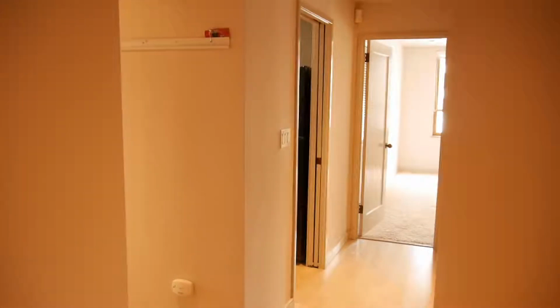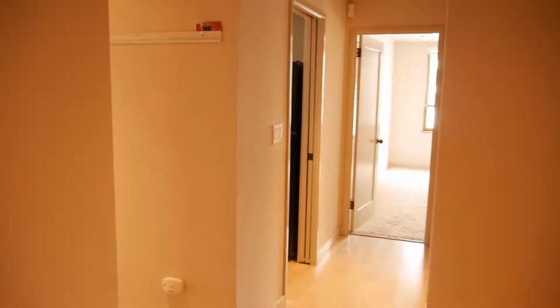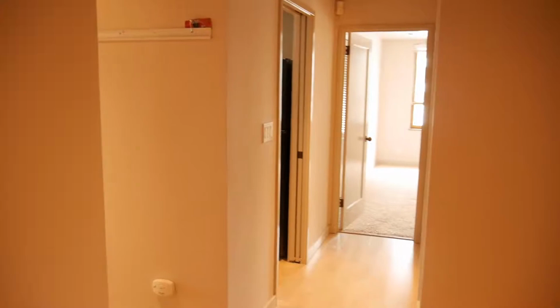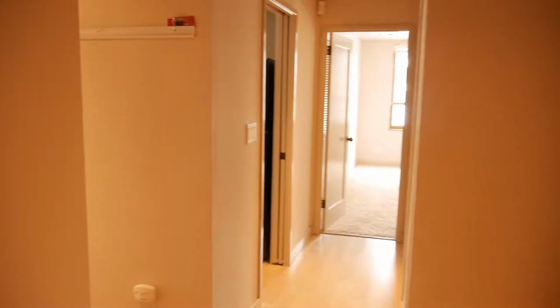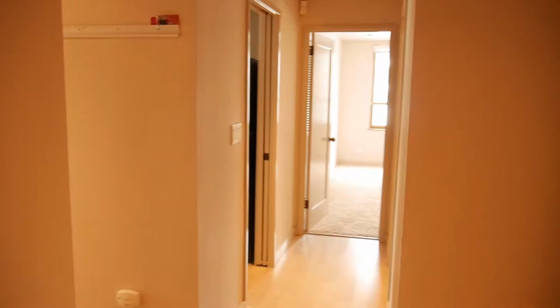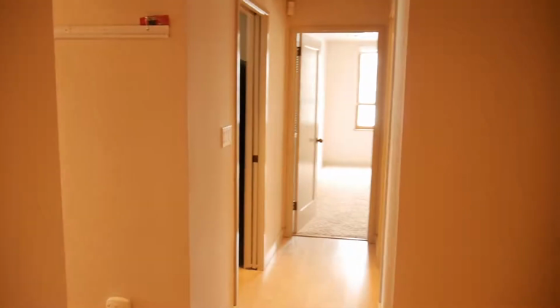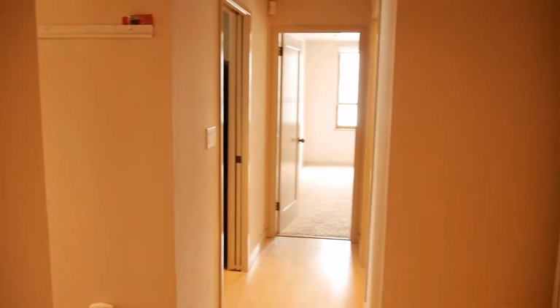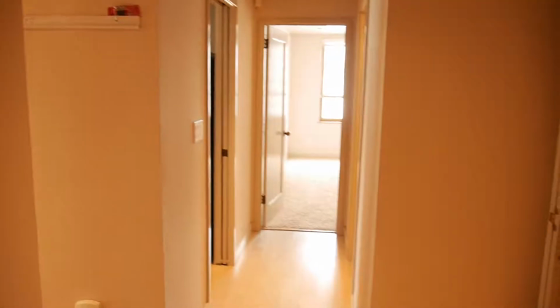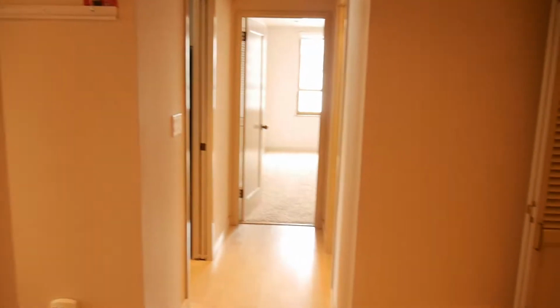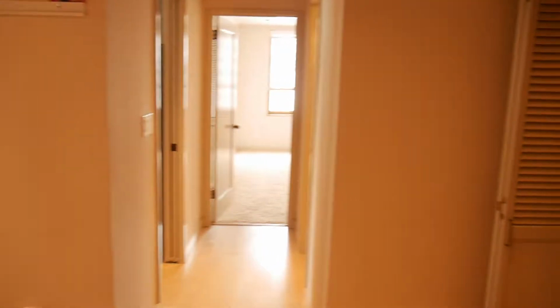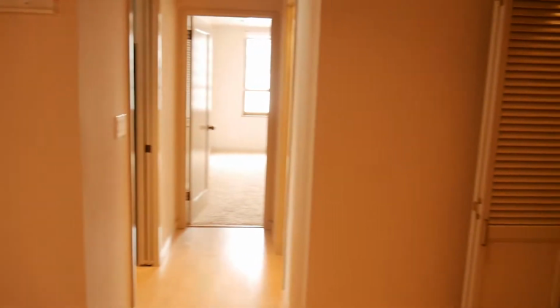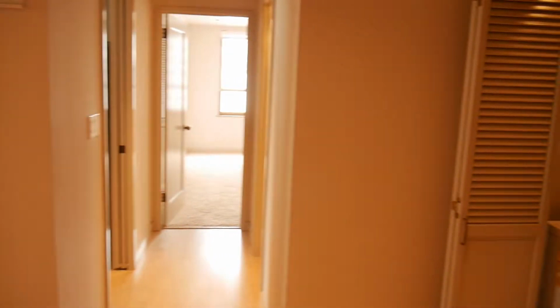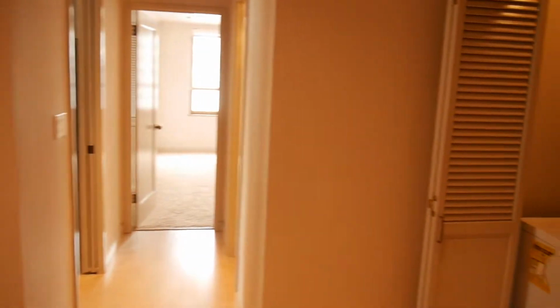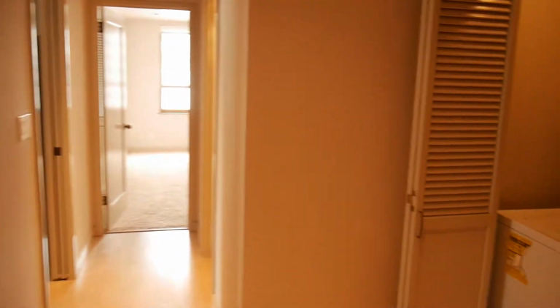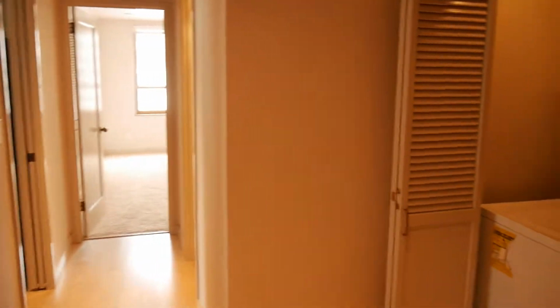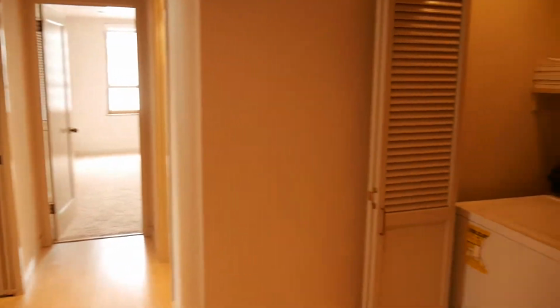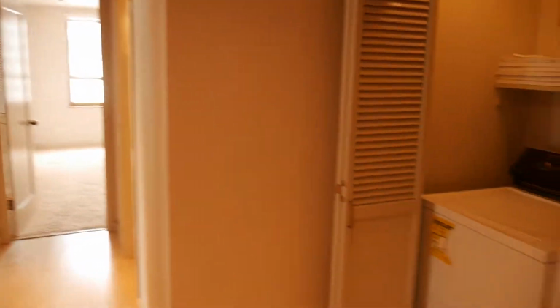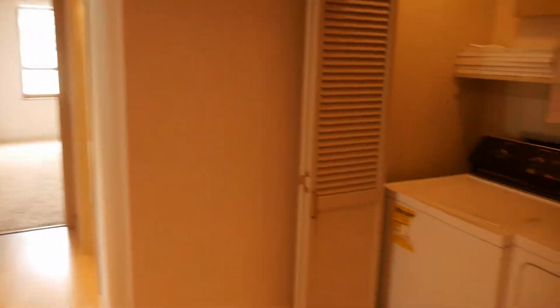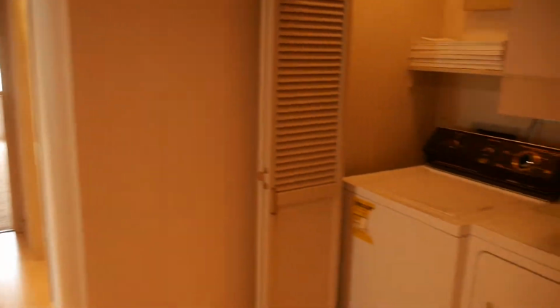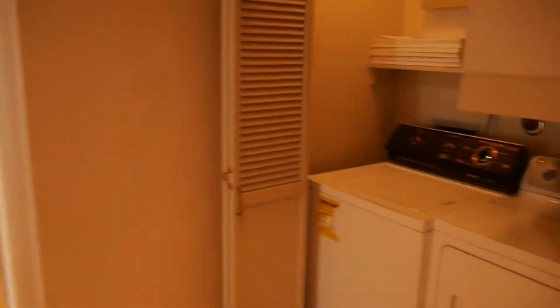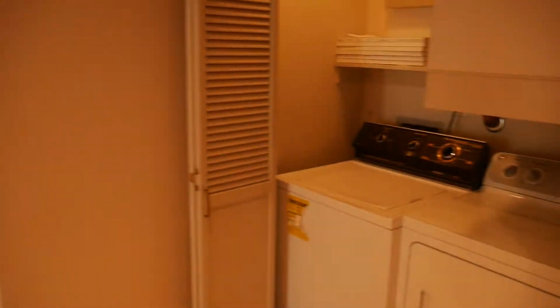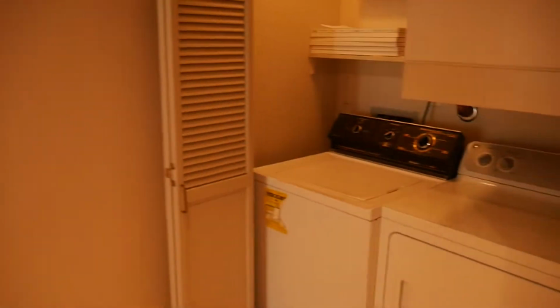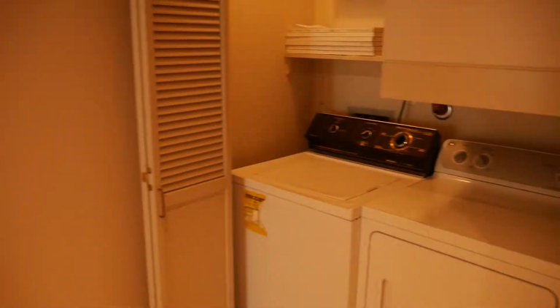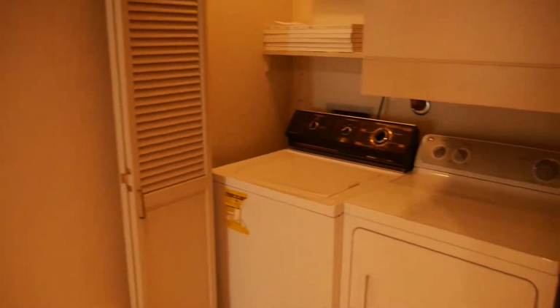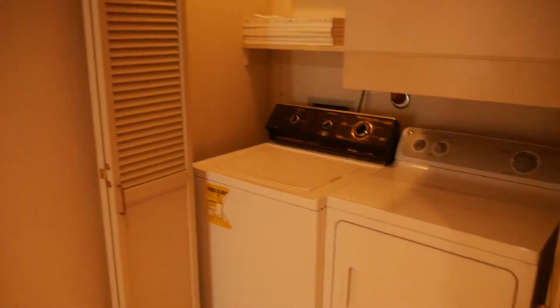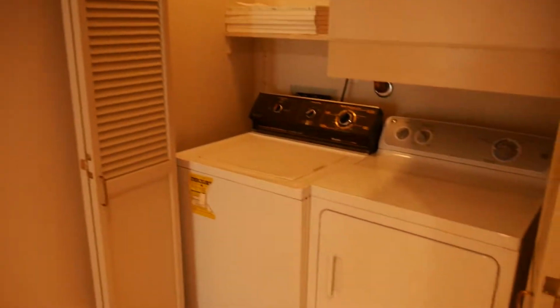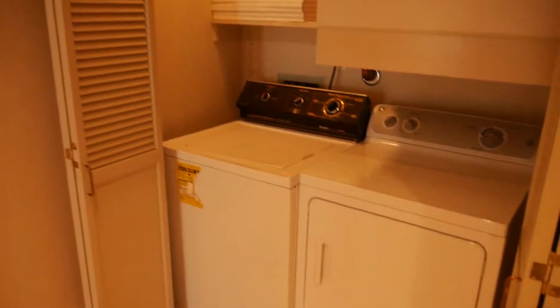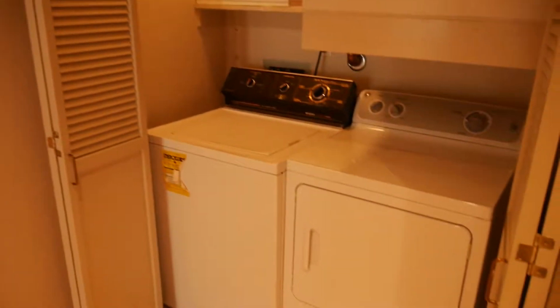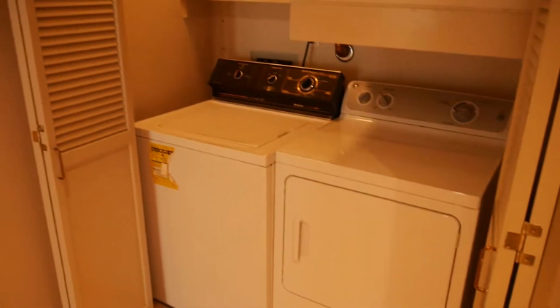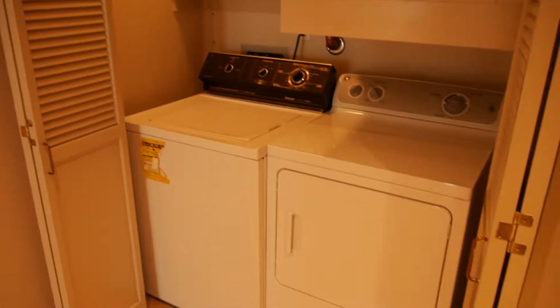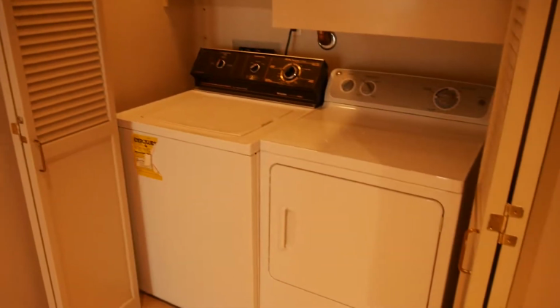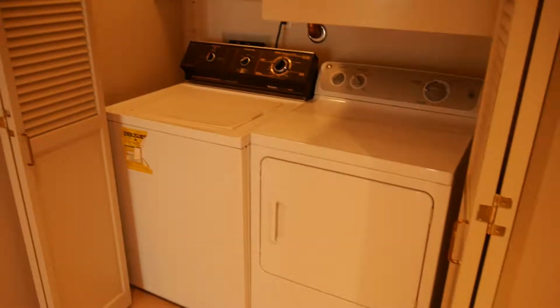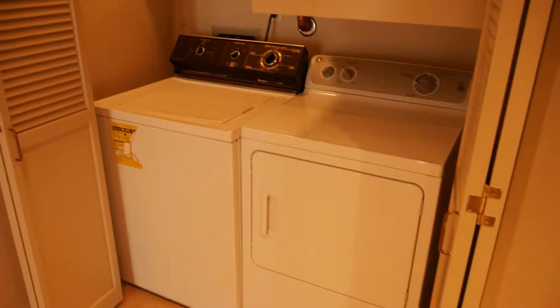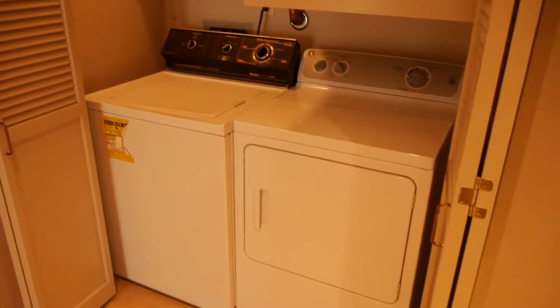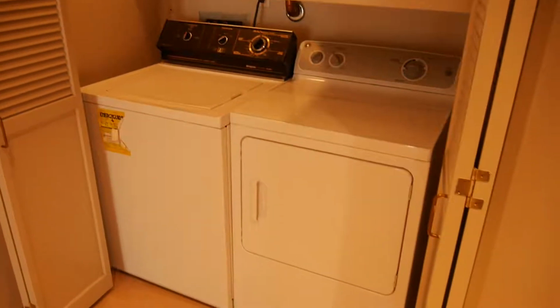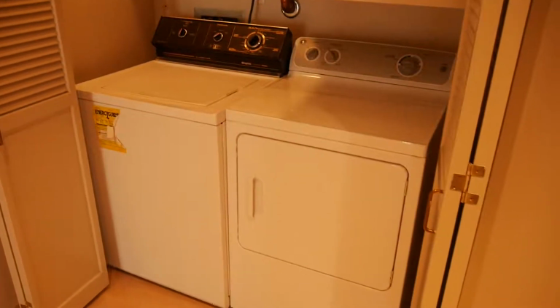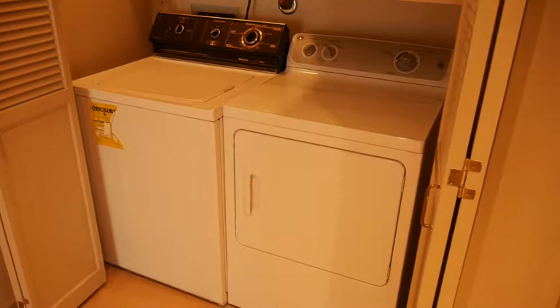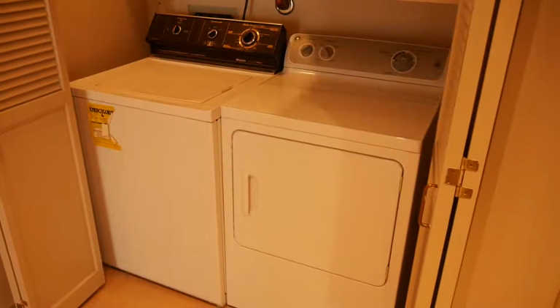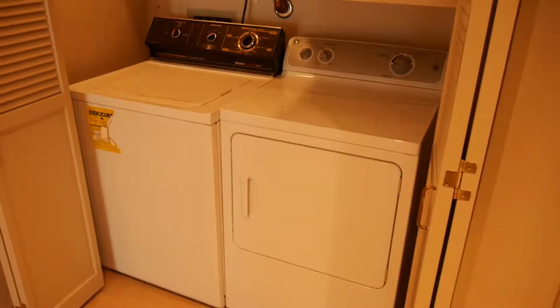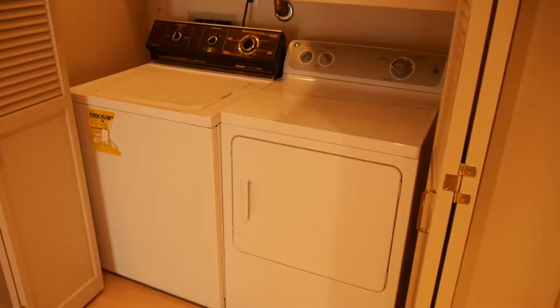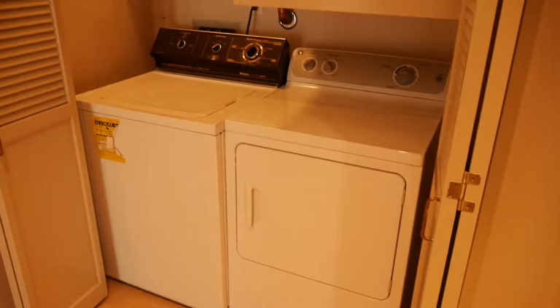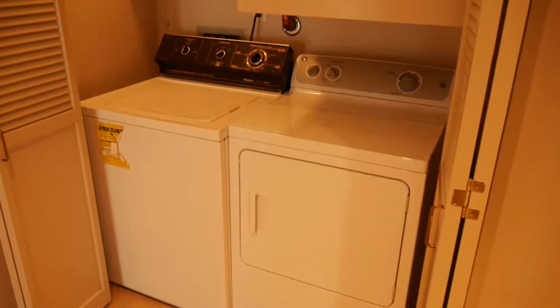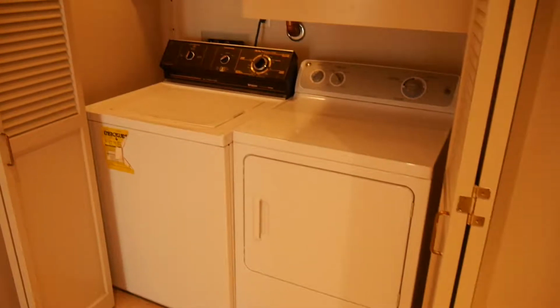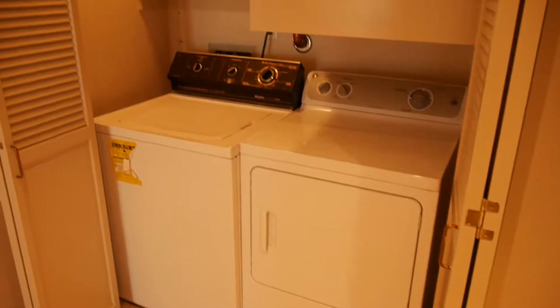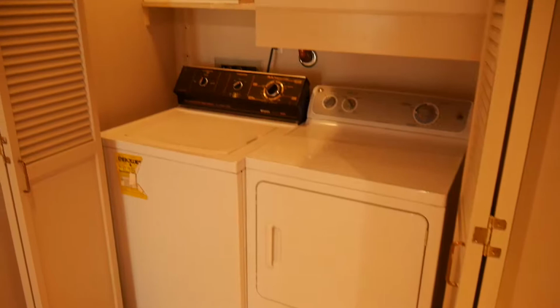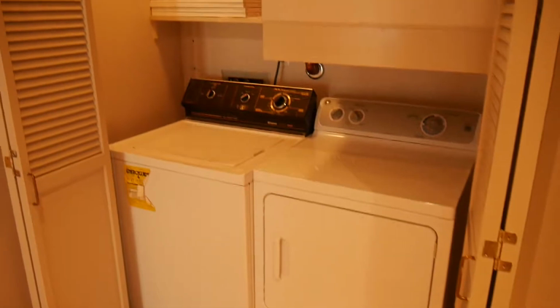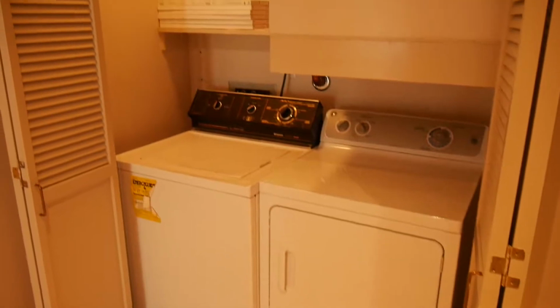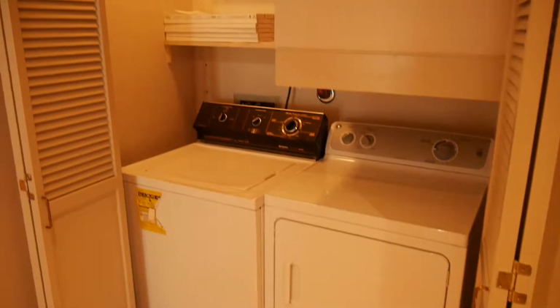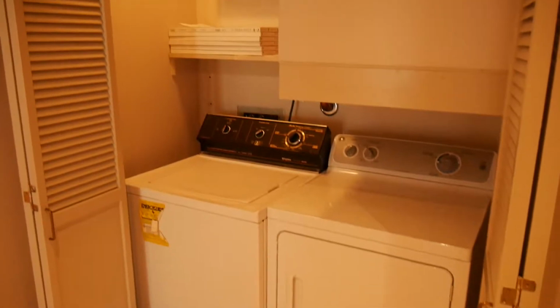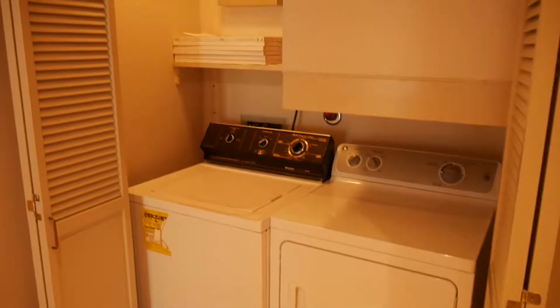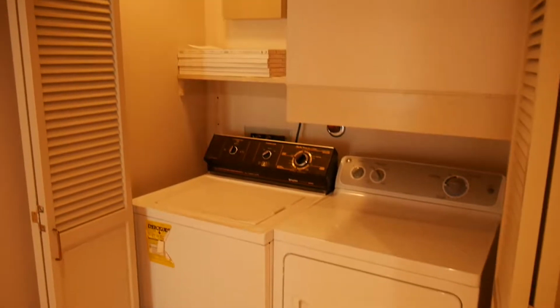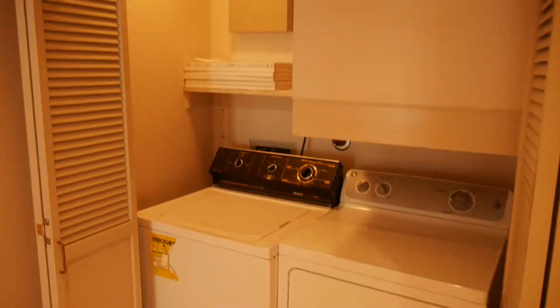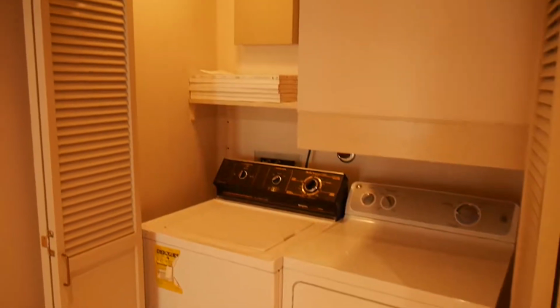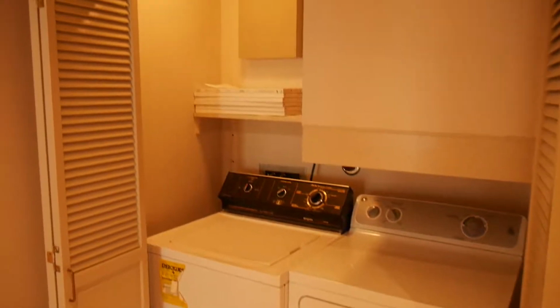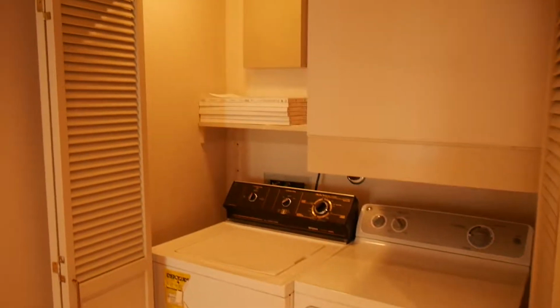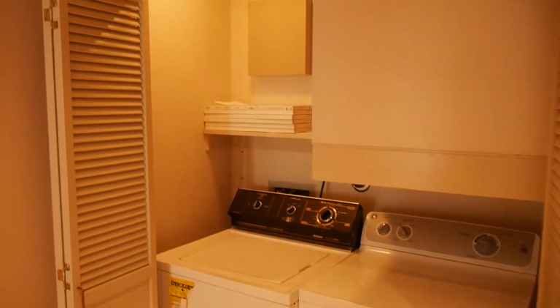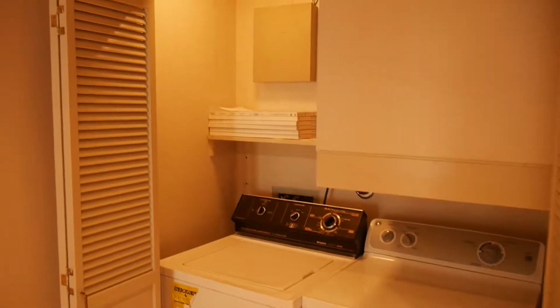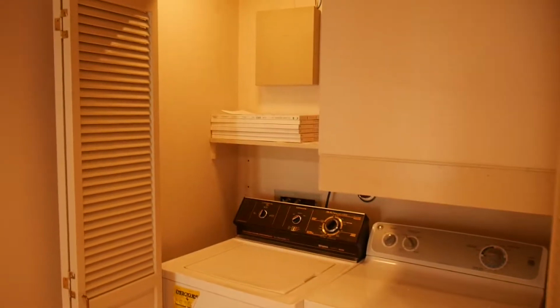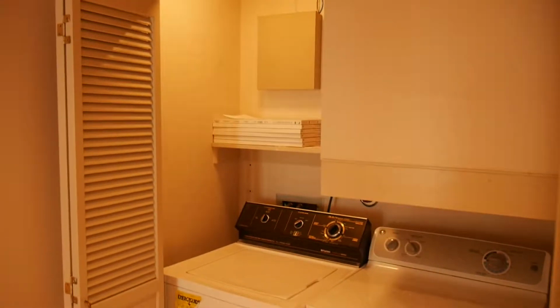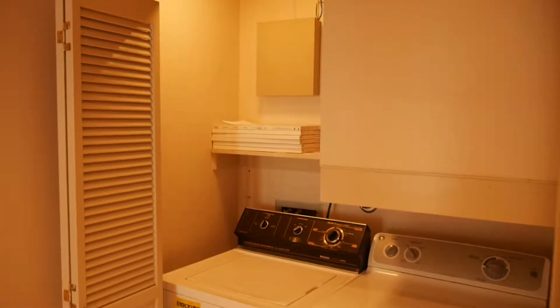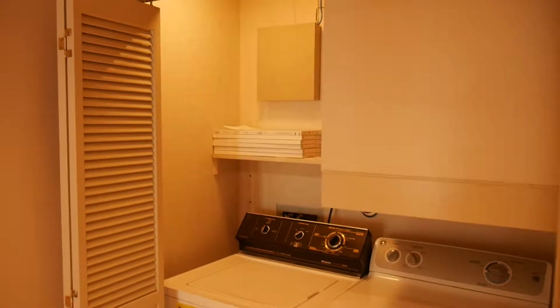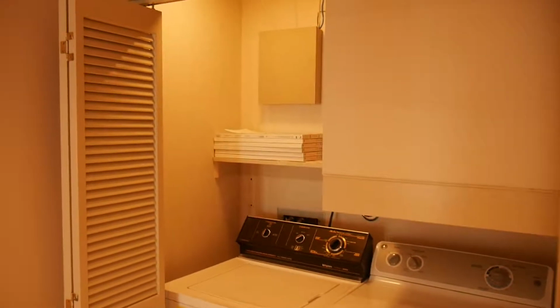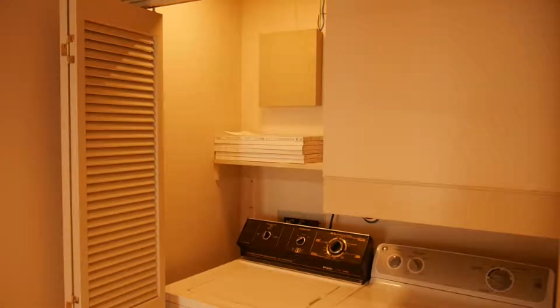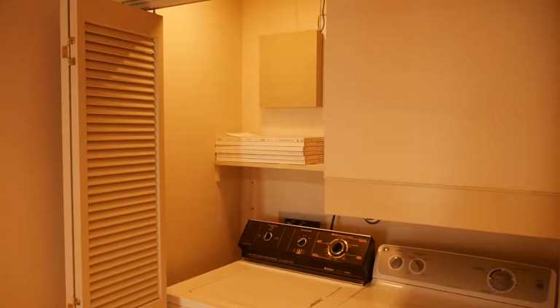Right when you walk in, you've got your washer and dryer, and some storage space up above.